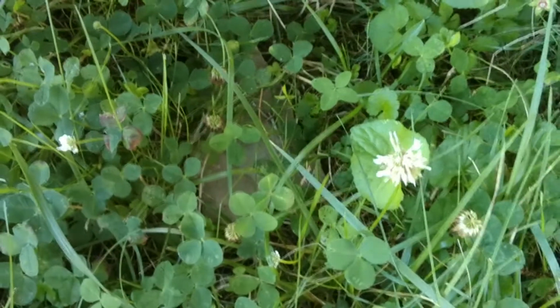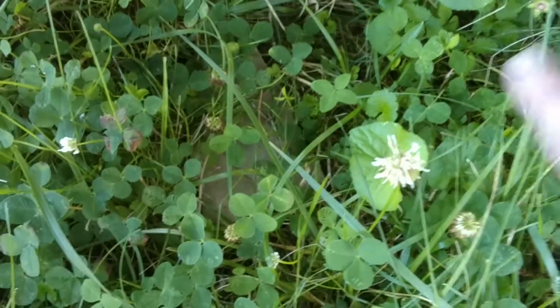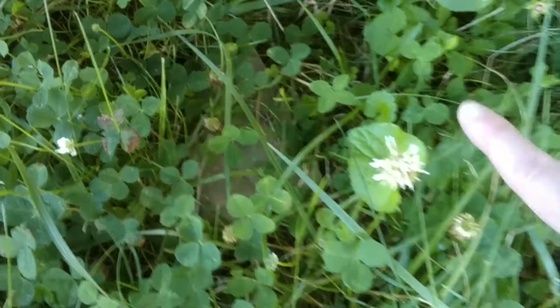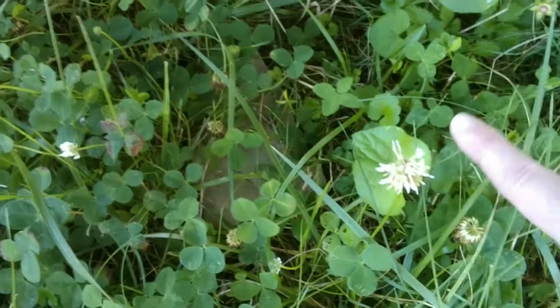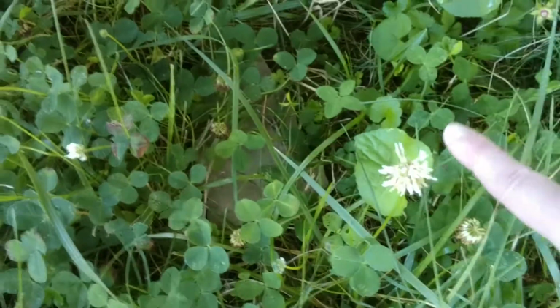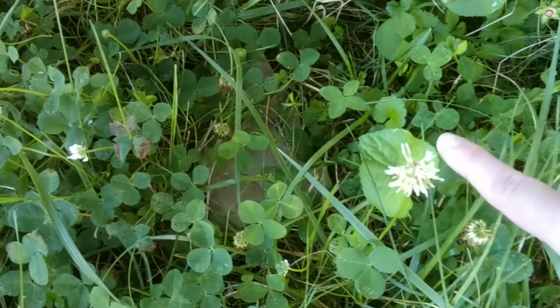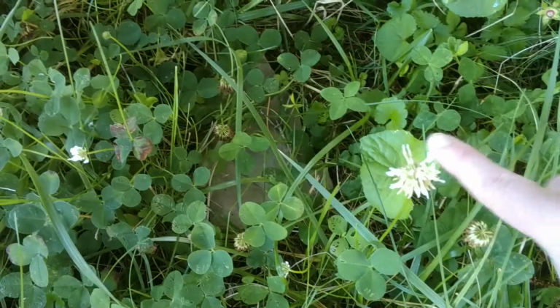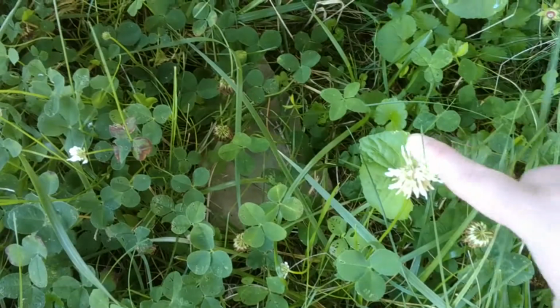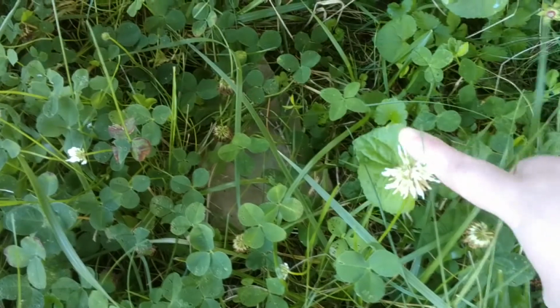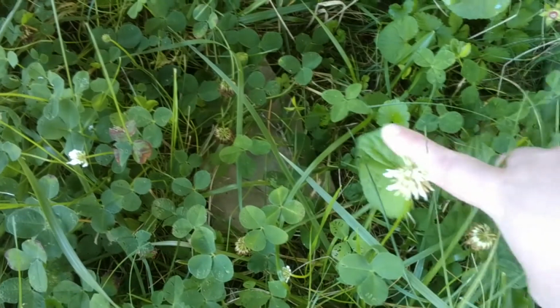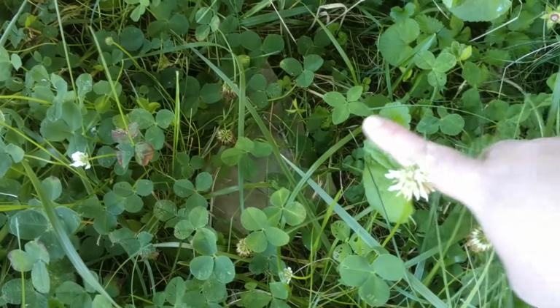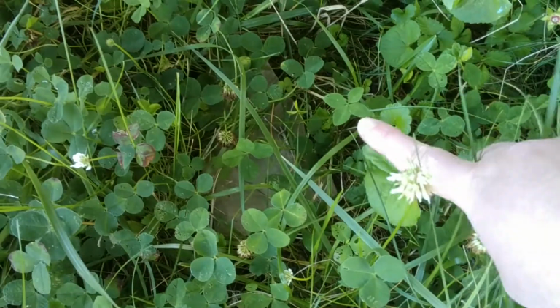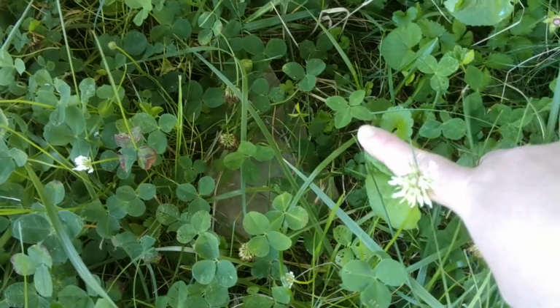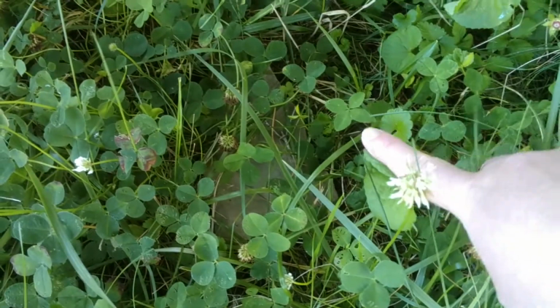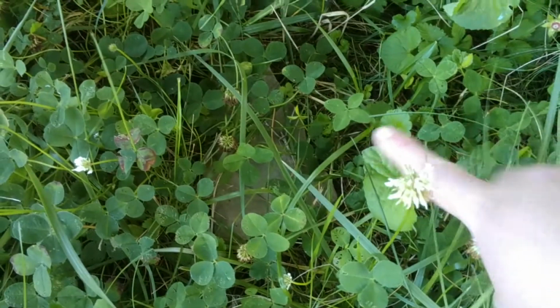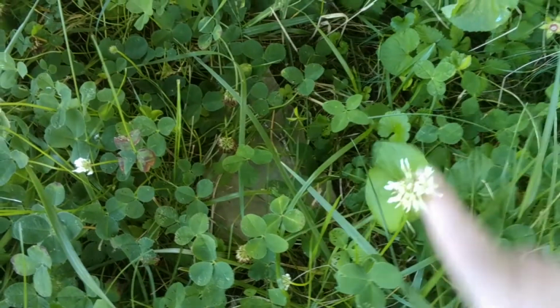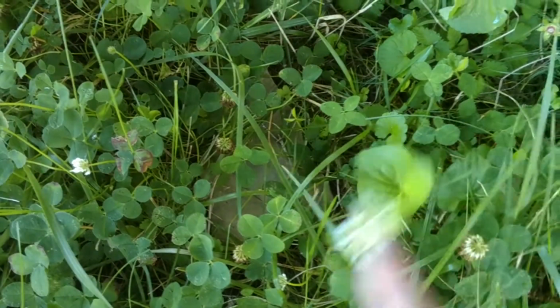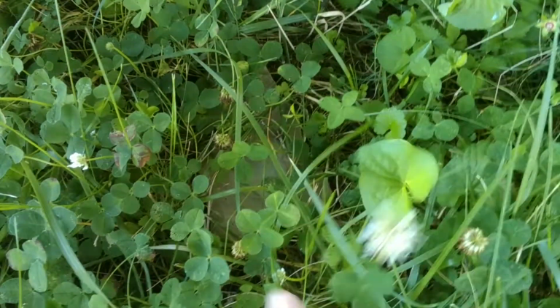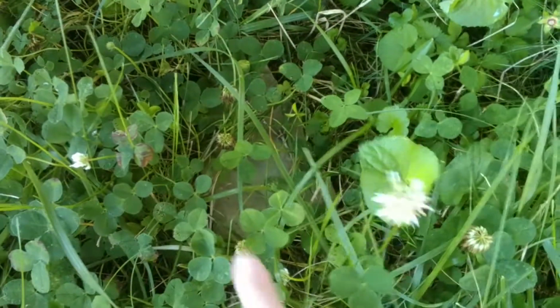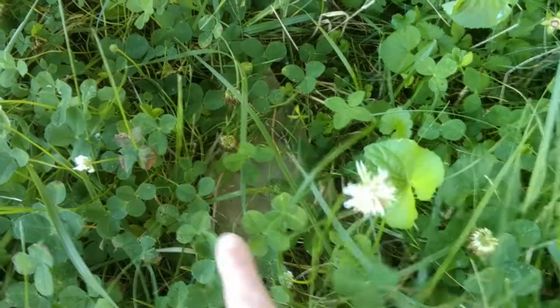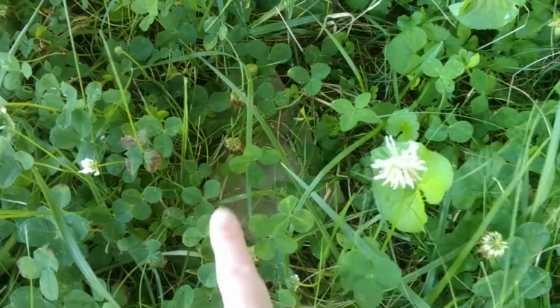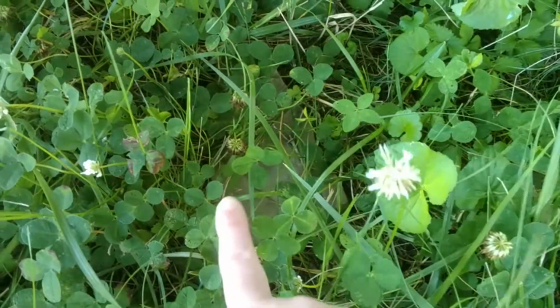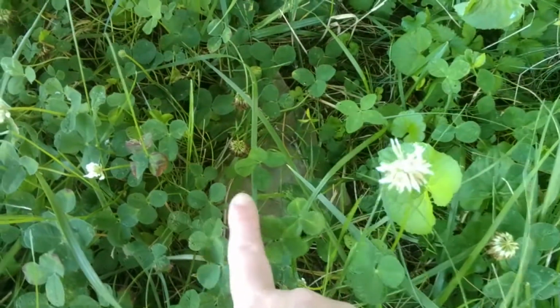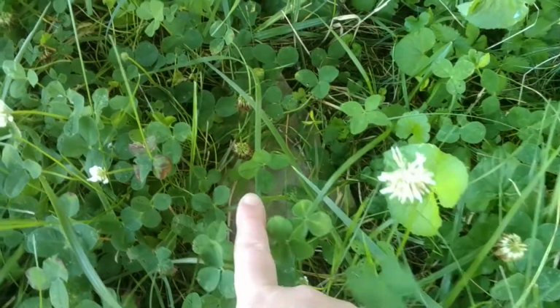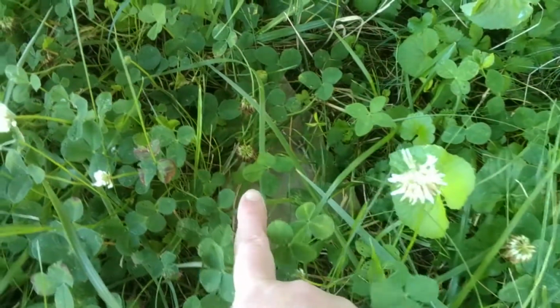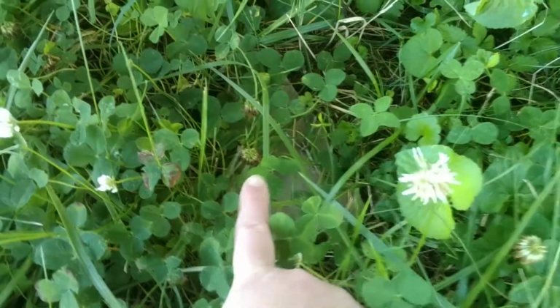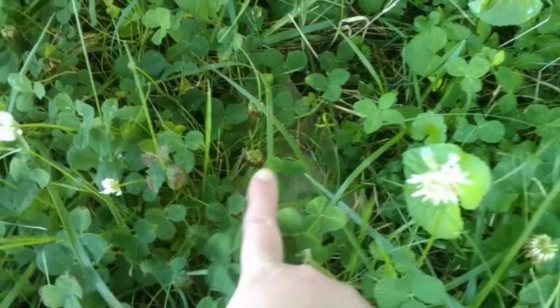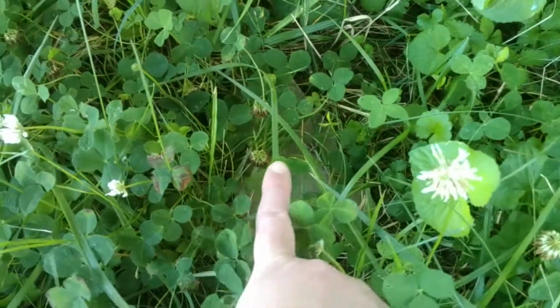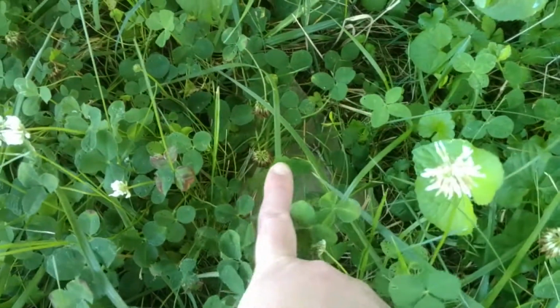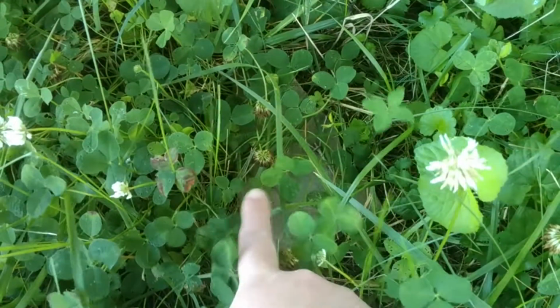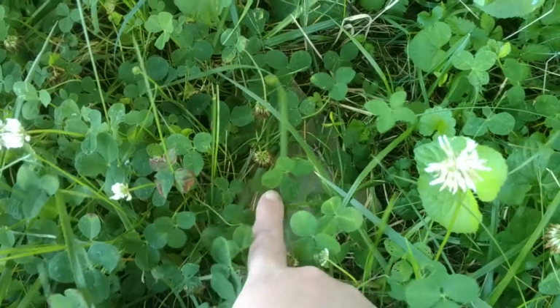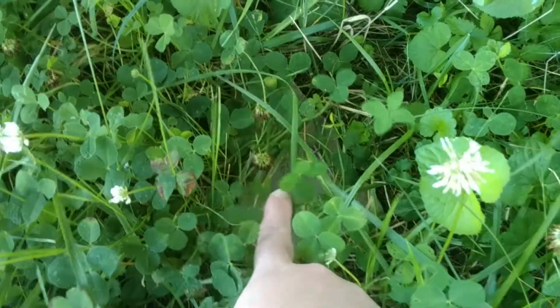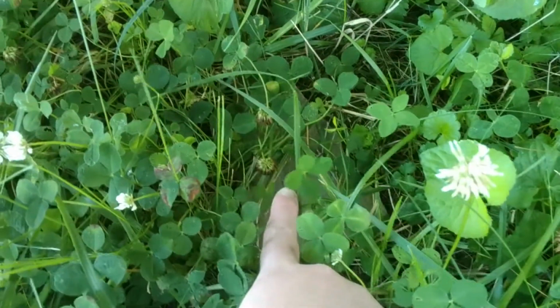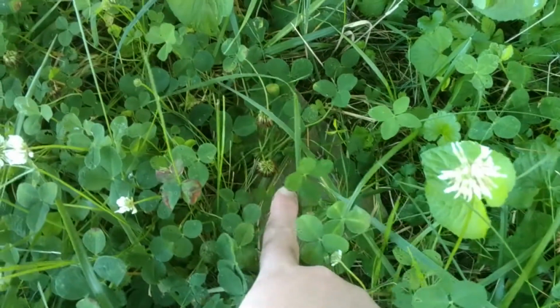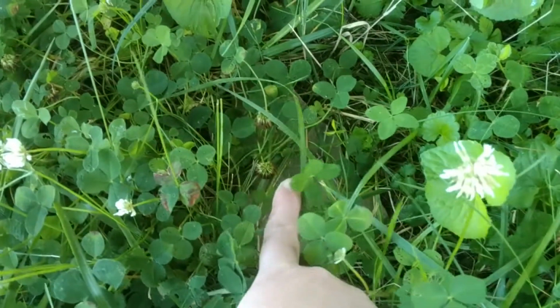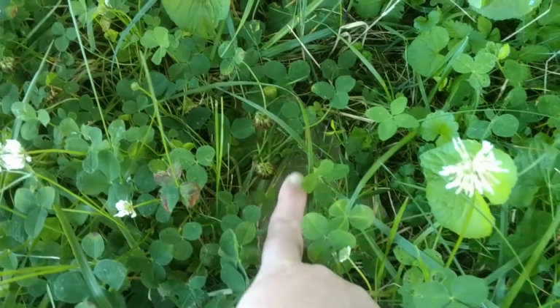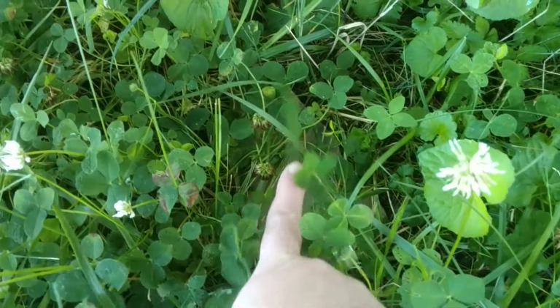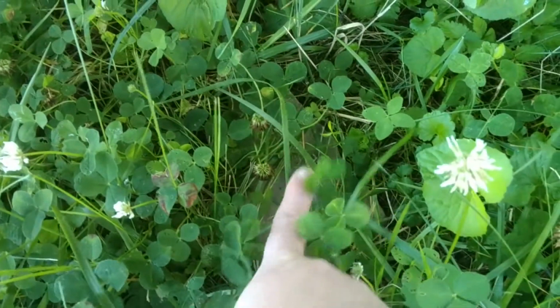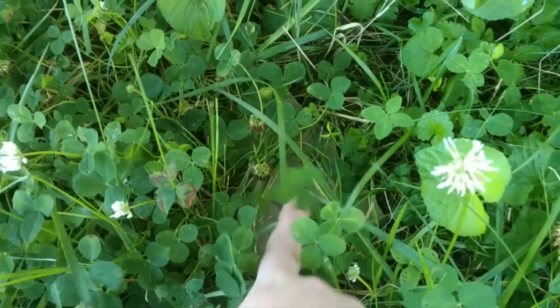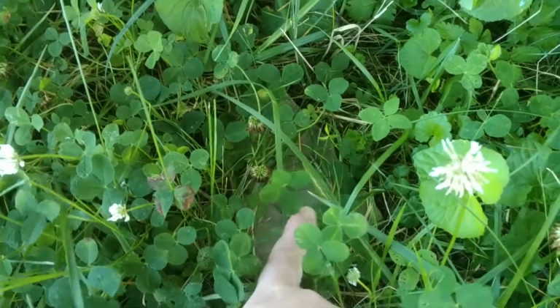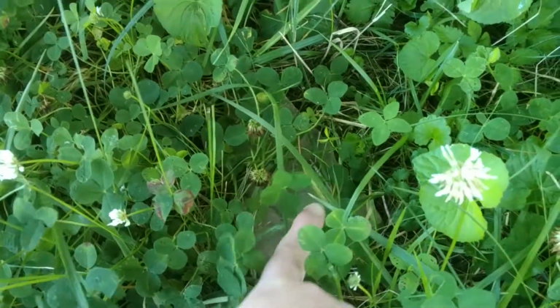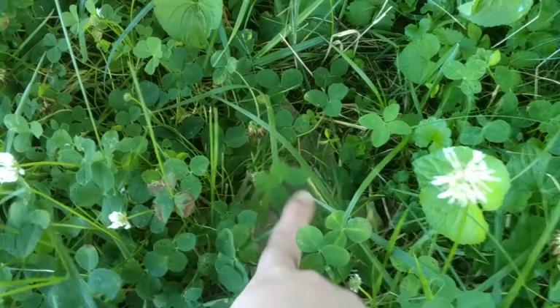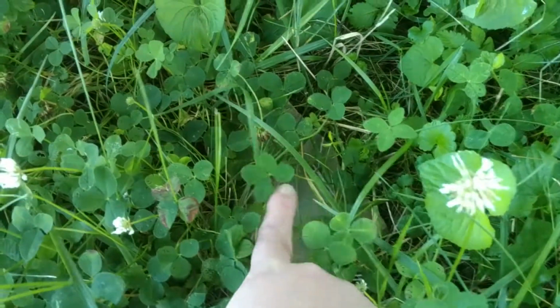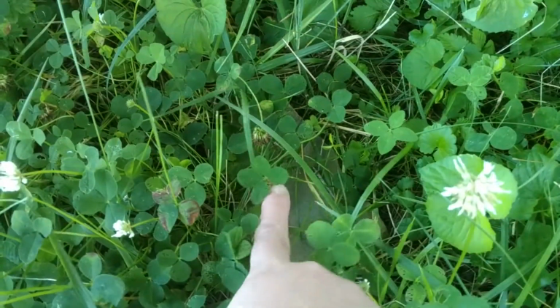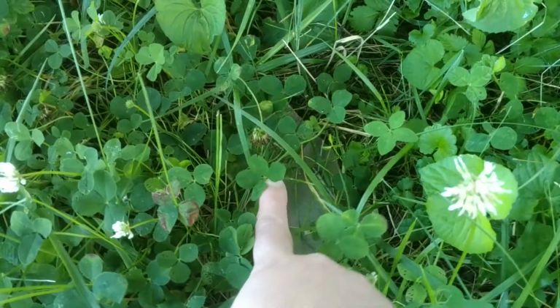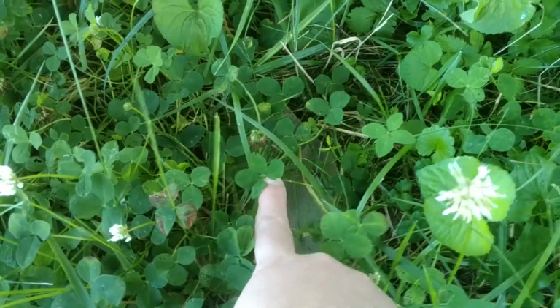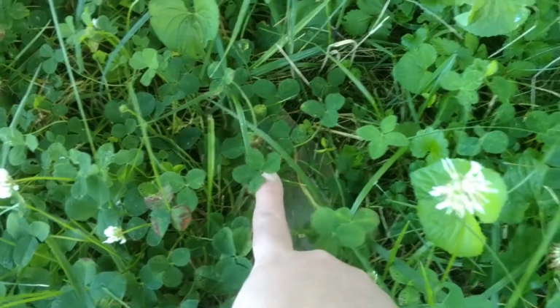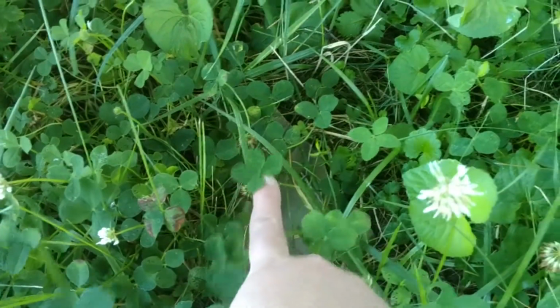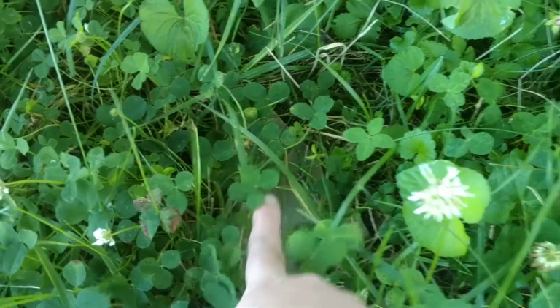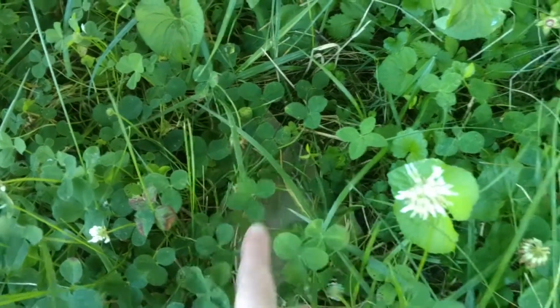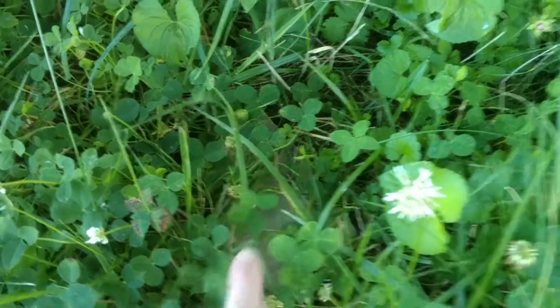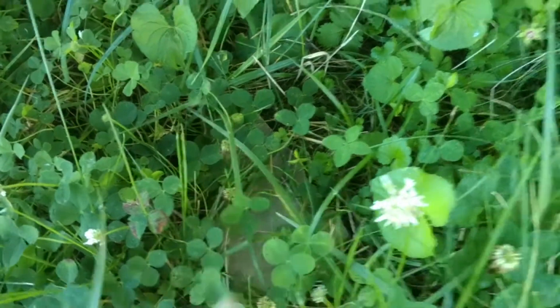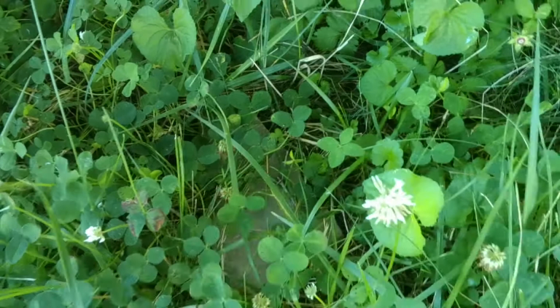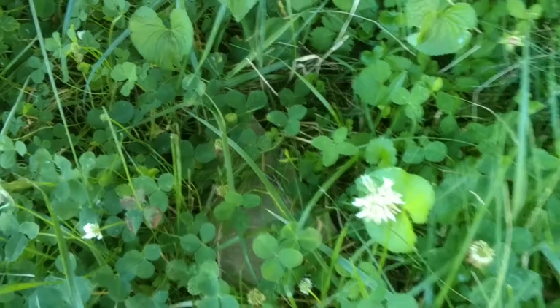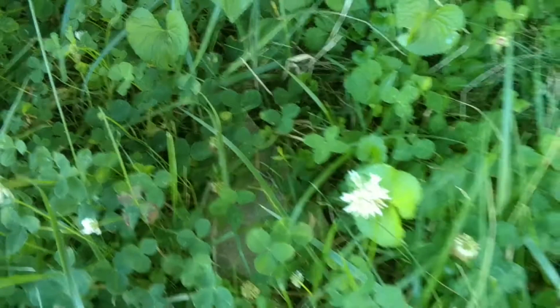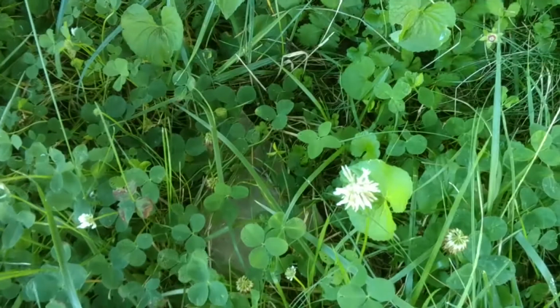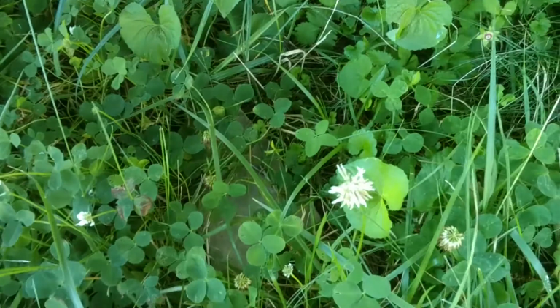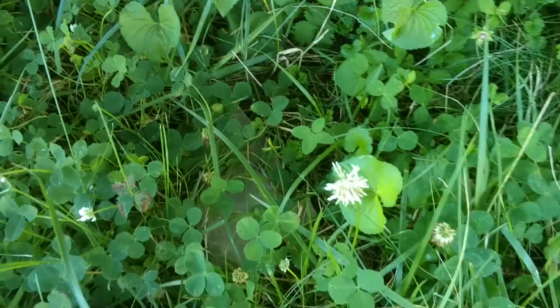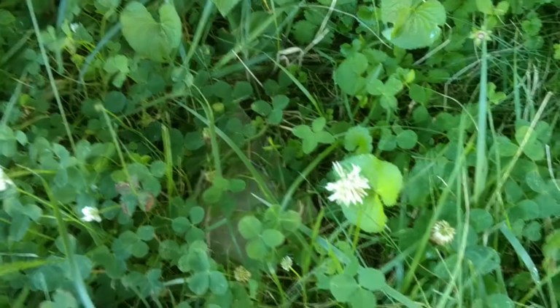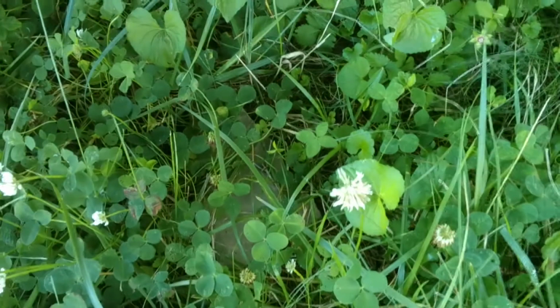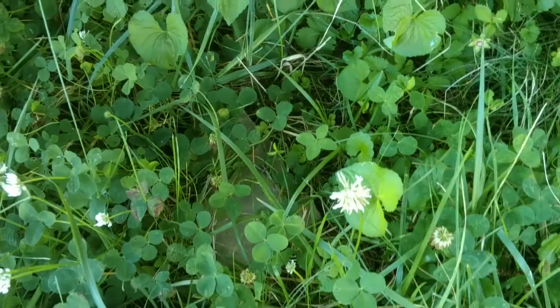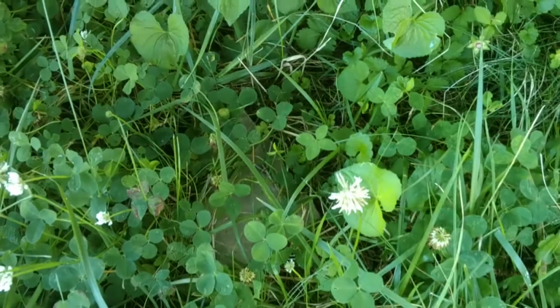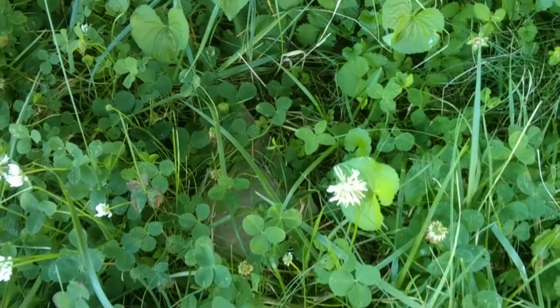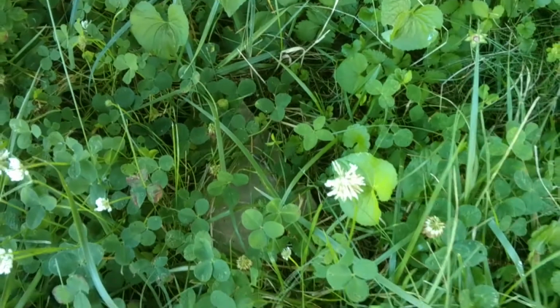There's the one, and there's the one. Wild four-leaf clovers — how neat.